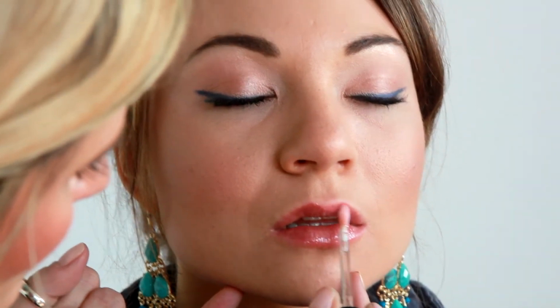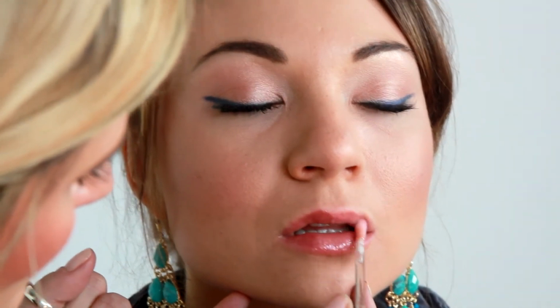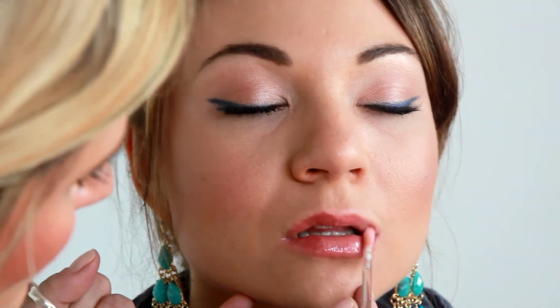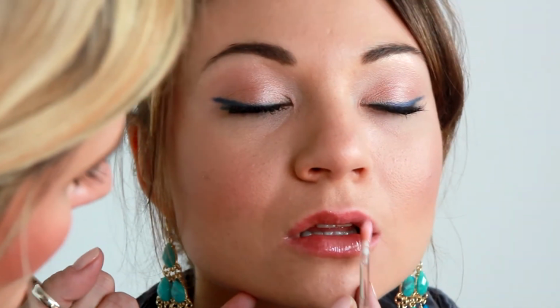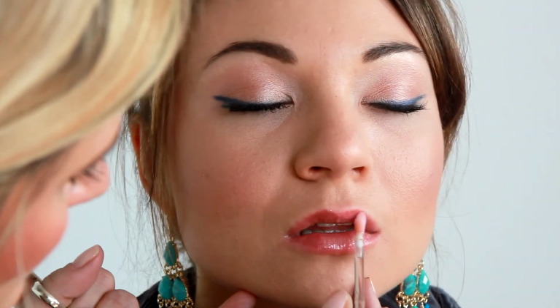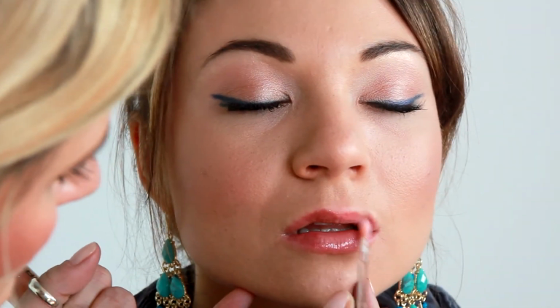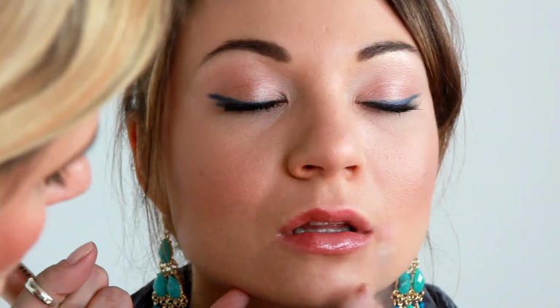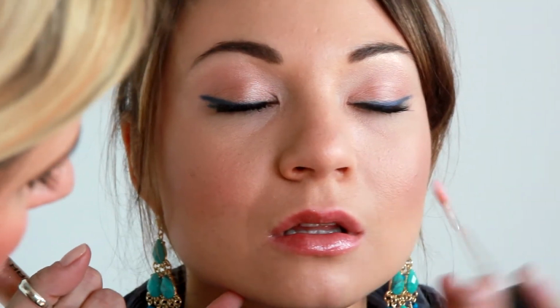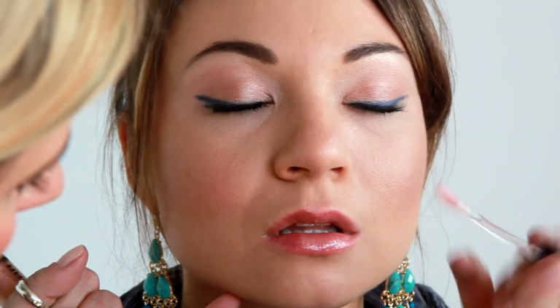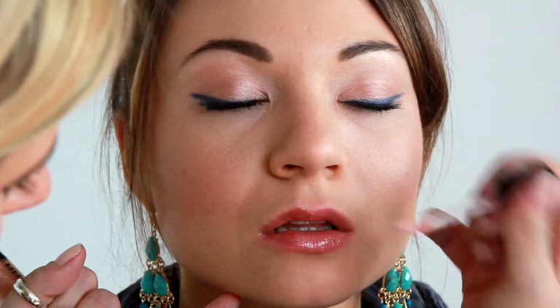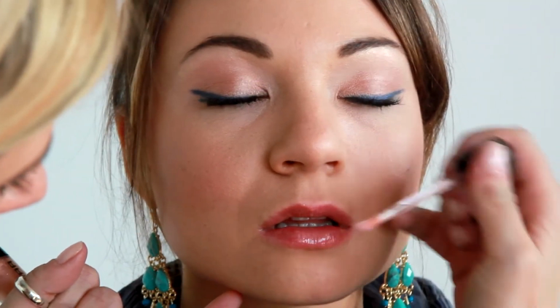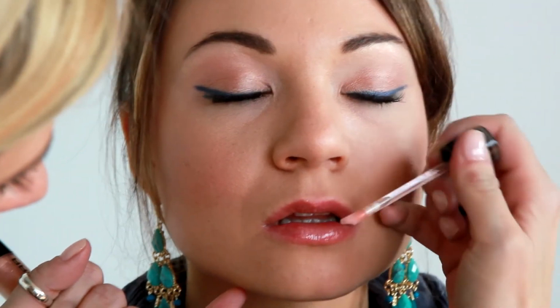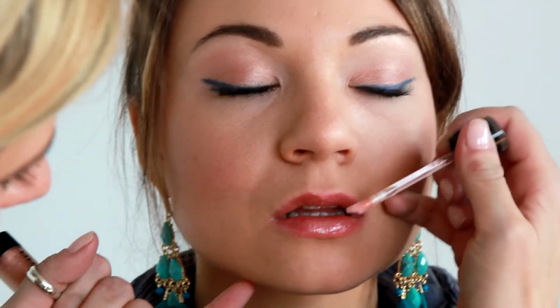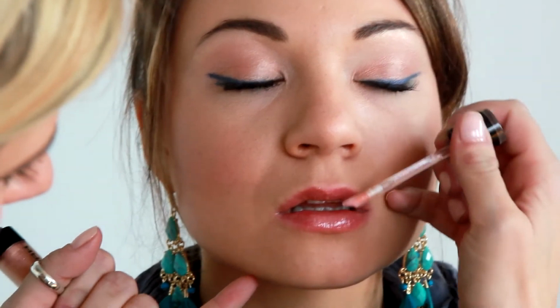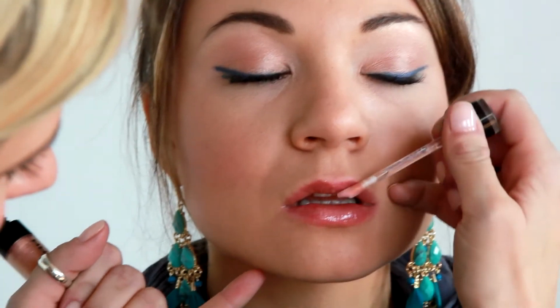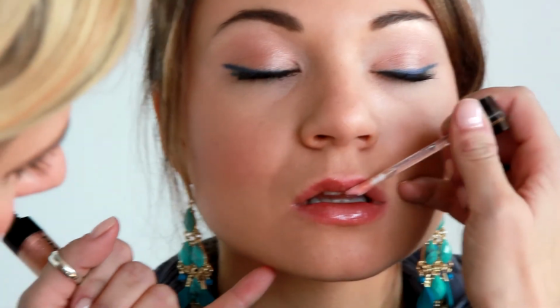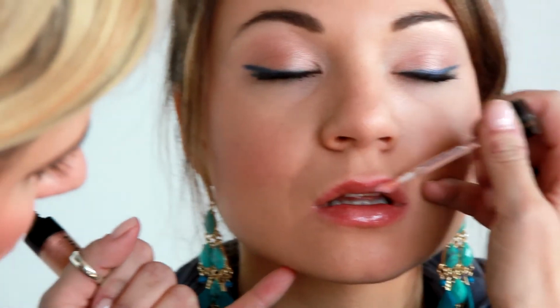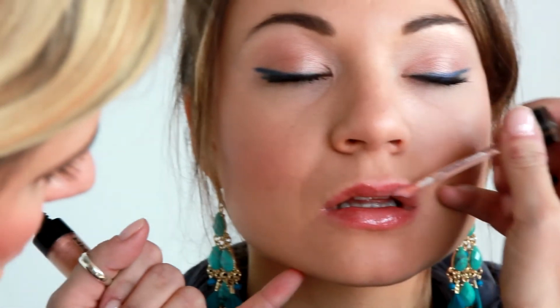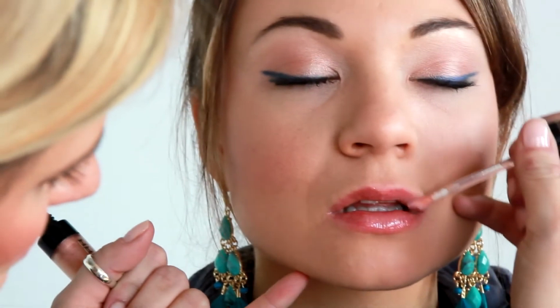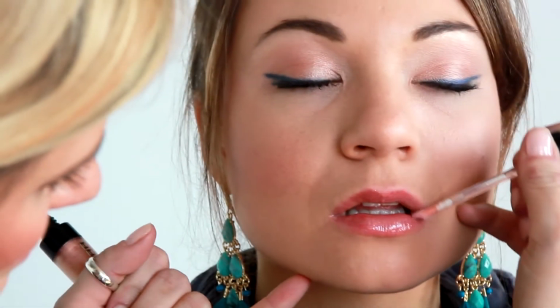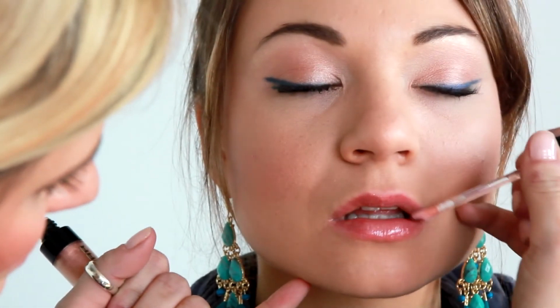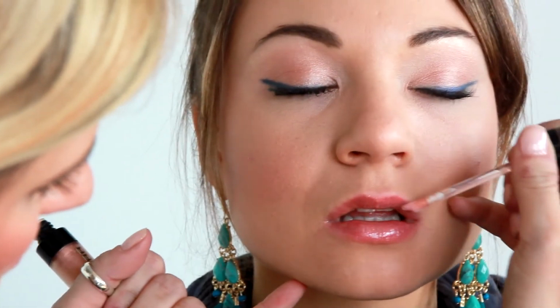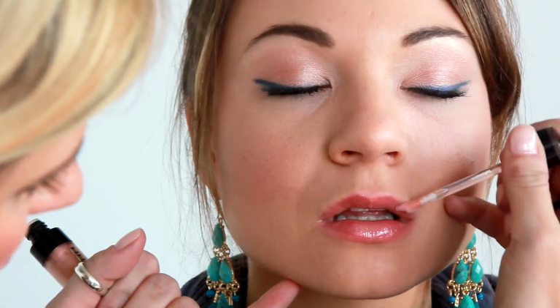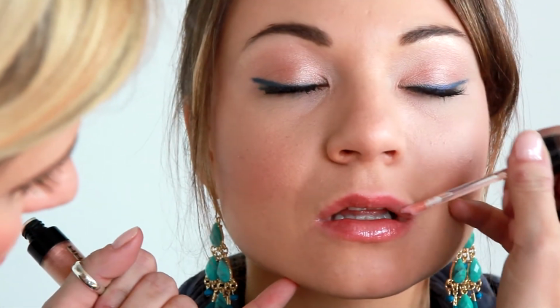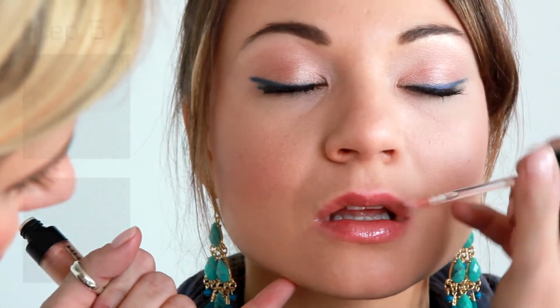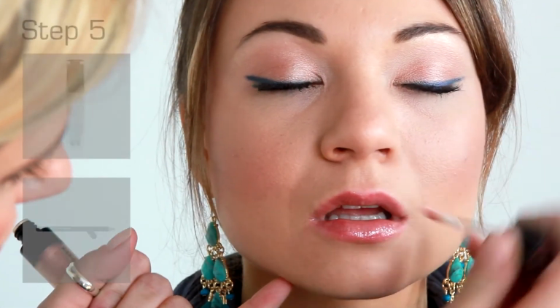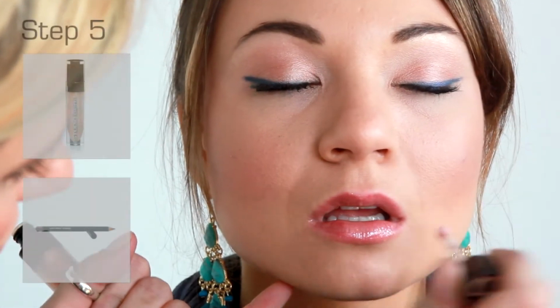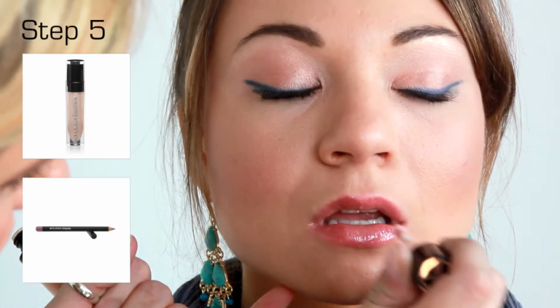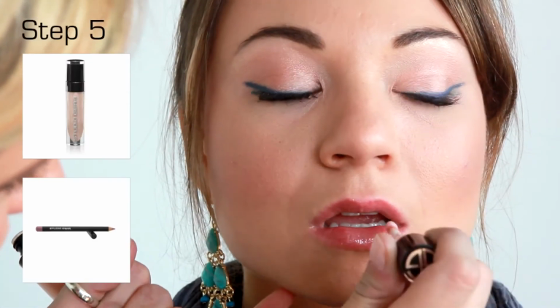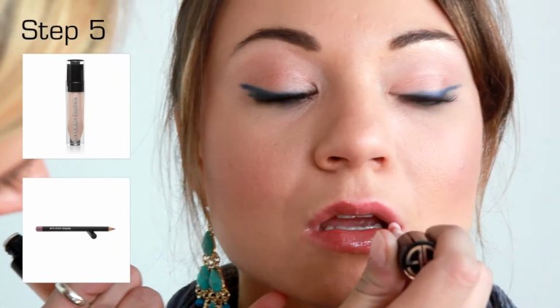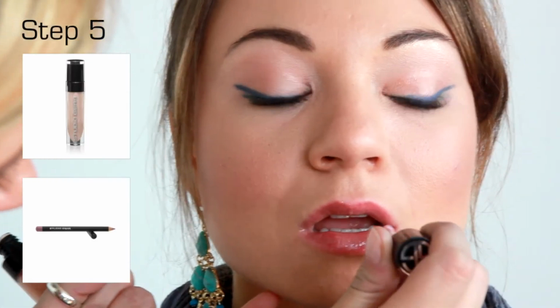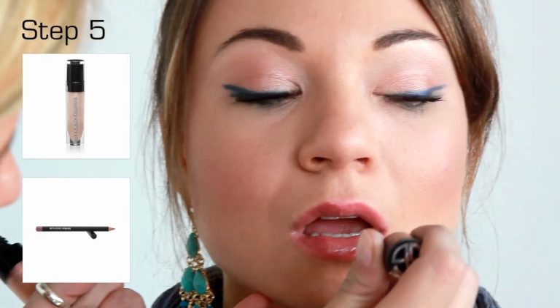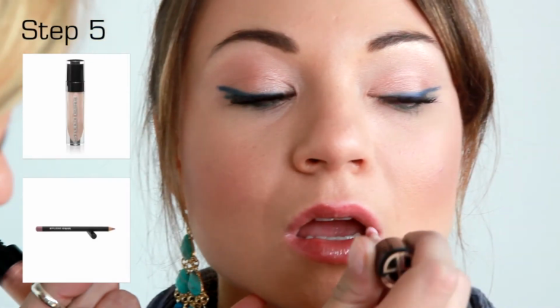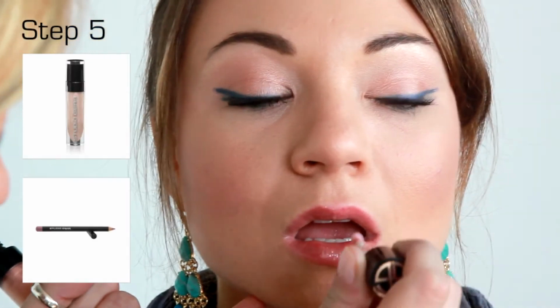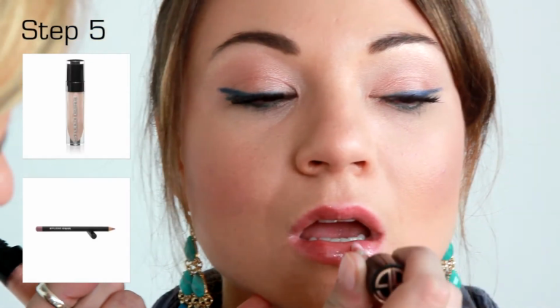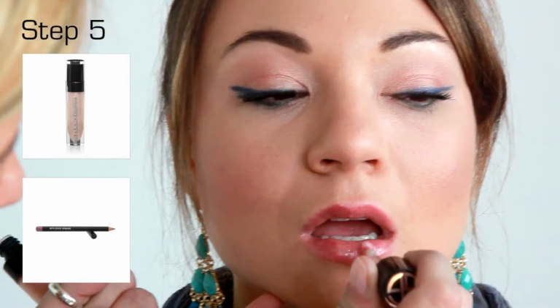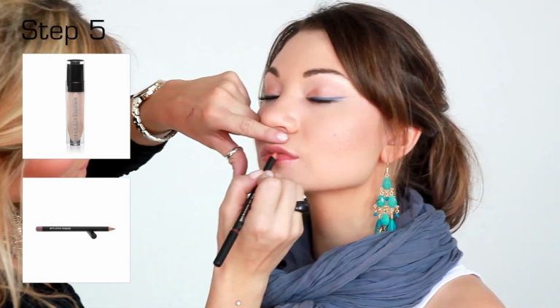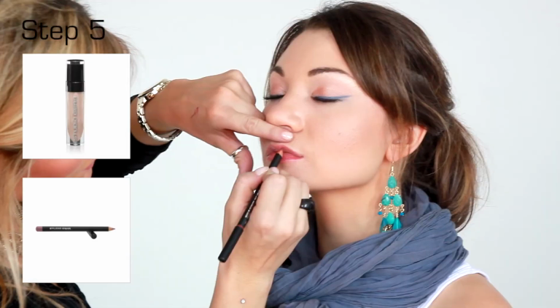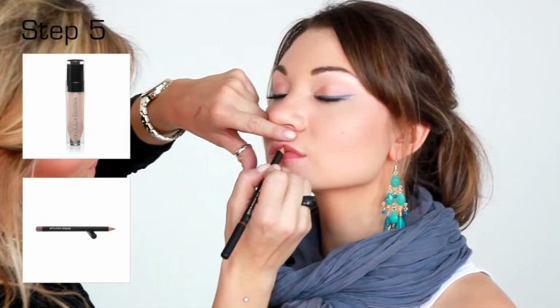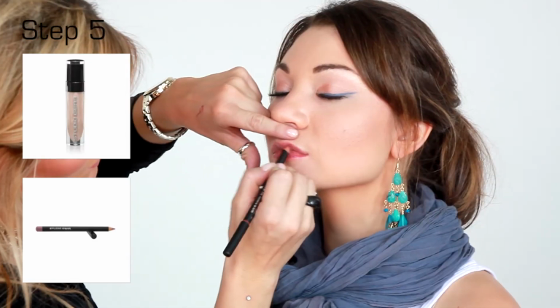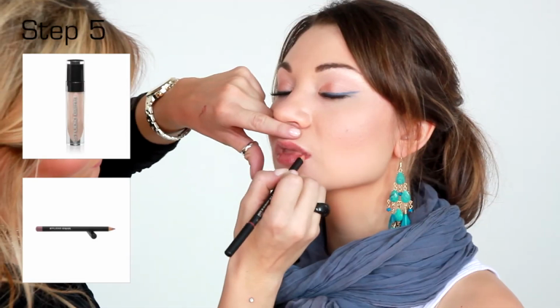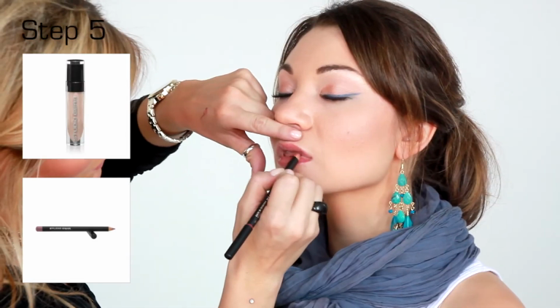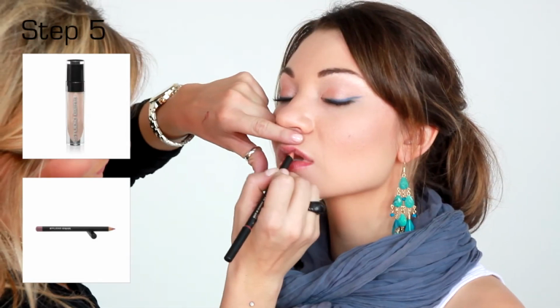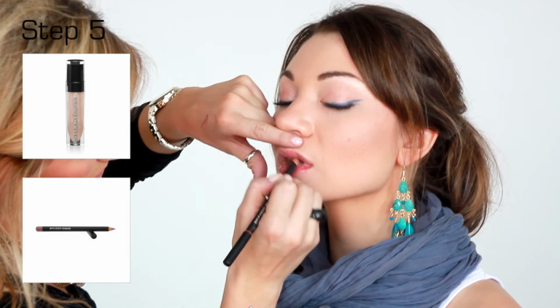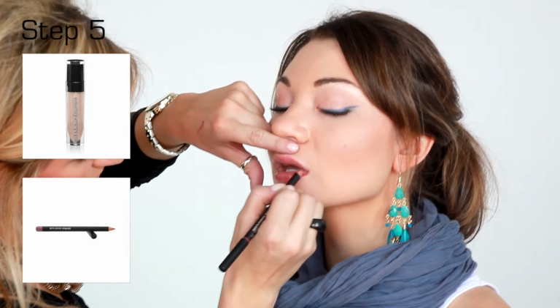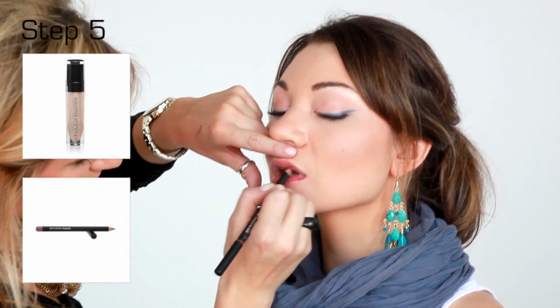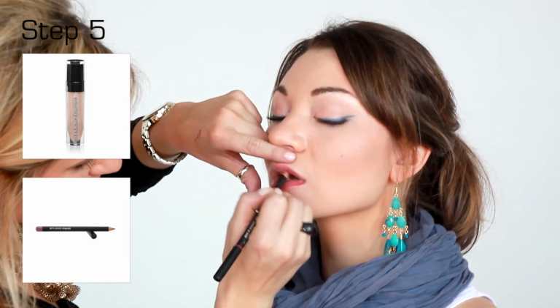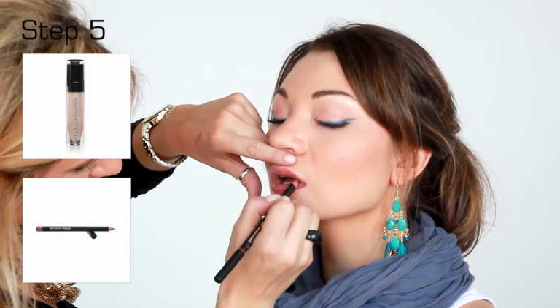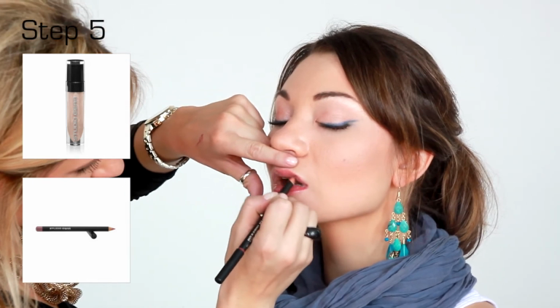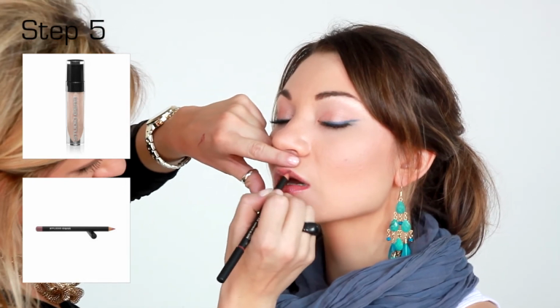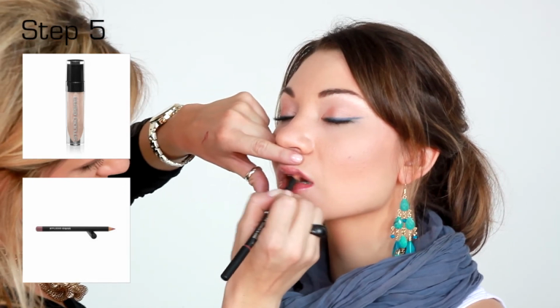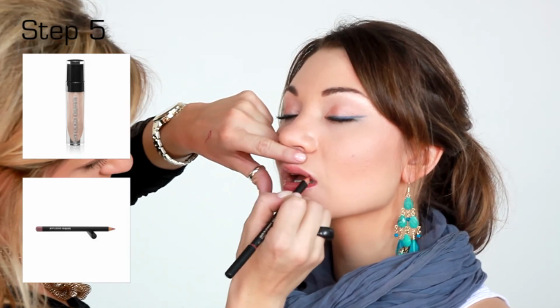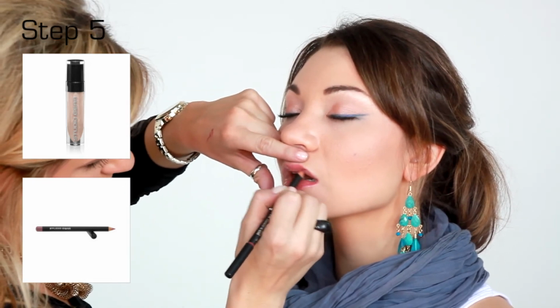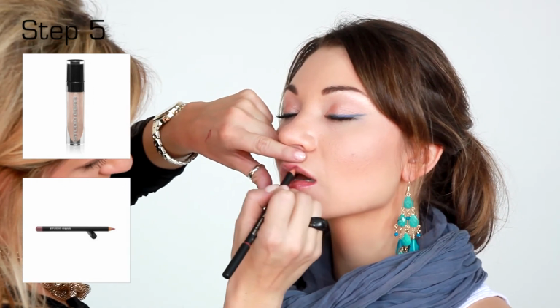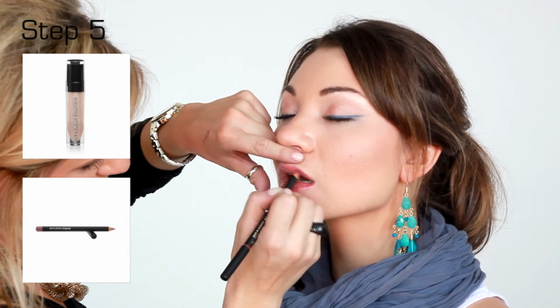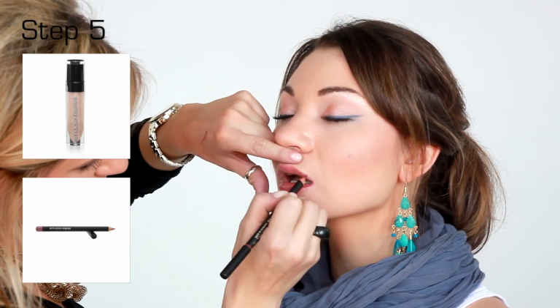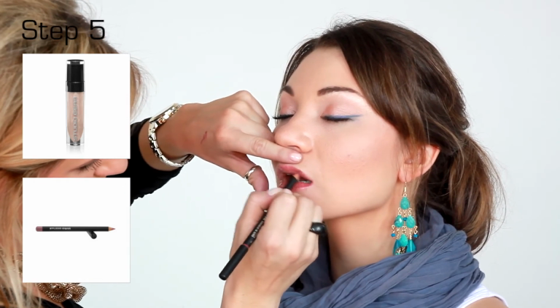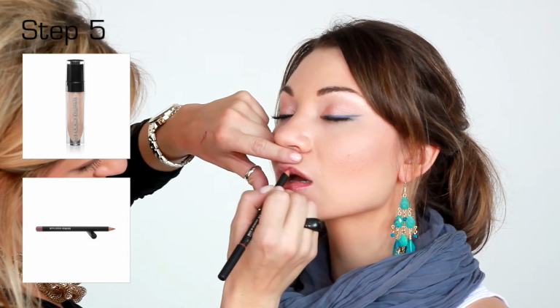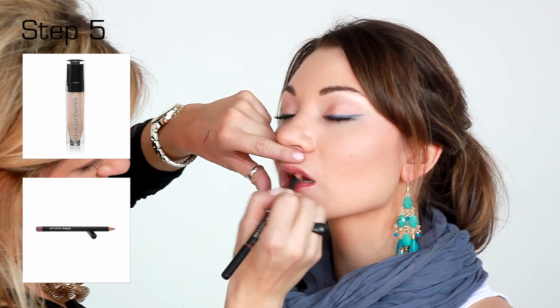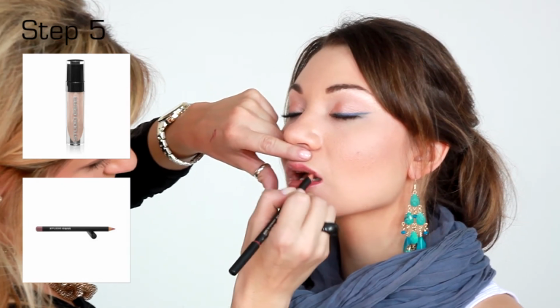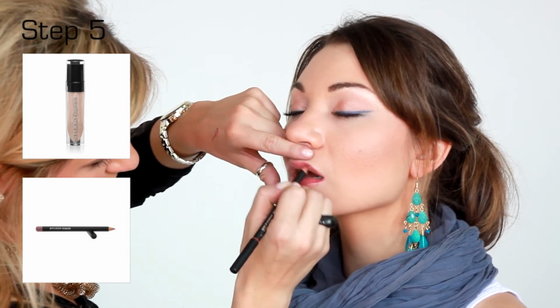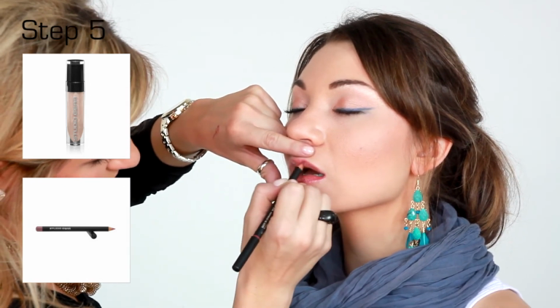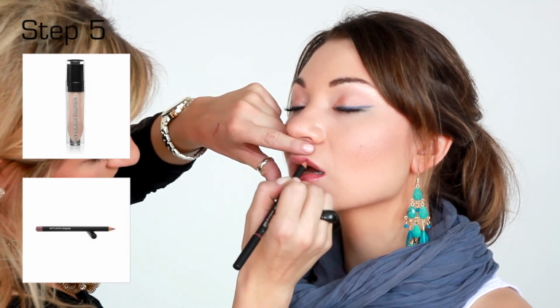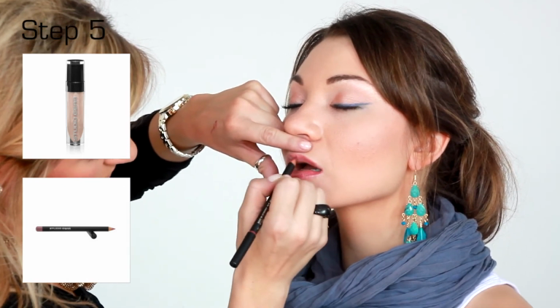Apply Halo Lip Gloss to the lips first, then trace the lip line with Cameo Lip Pencil to increase opacity.